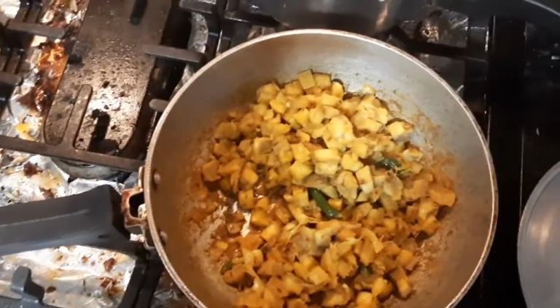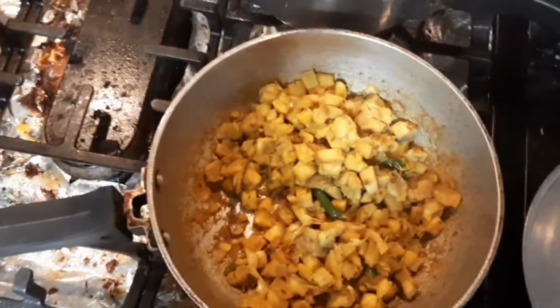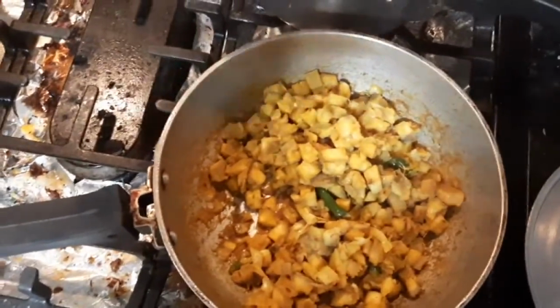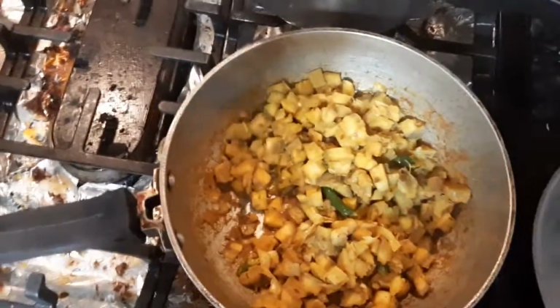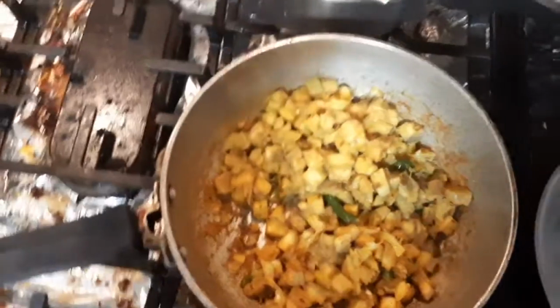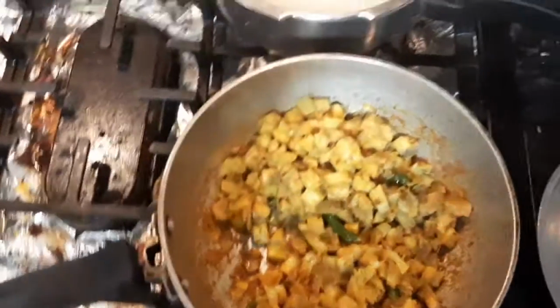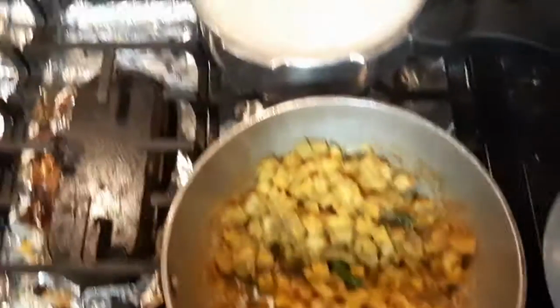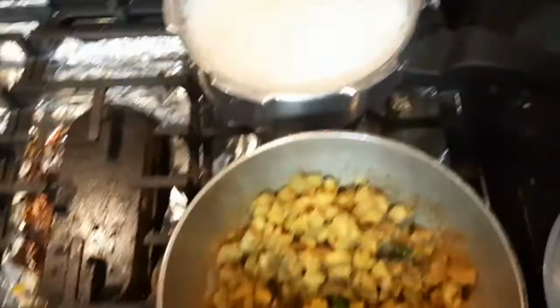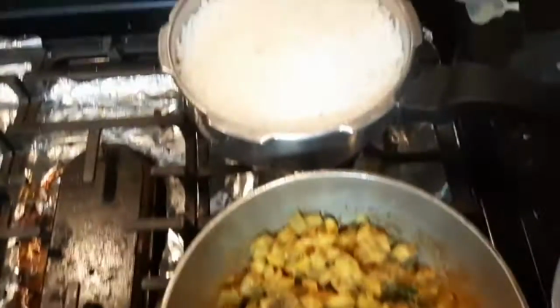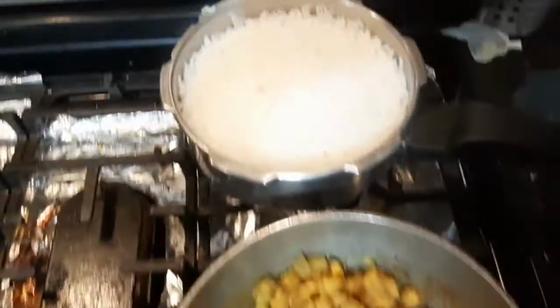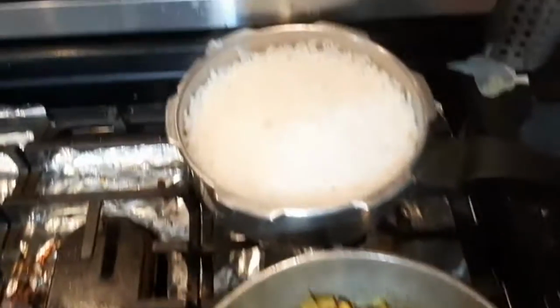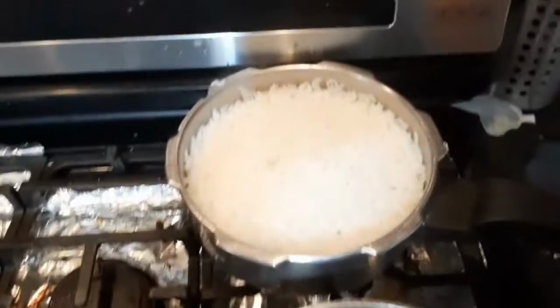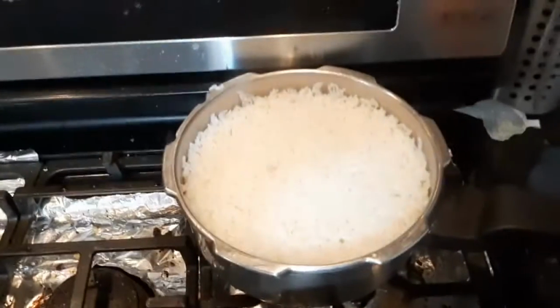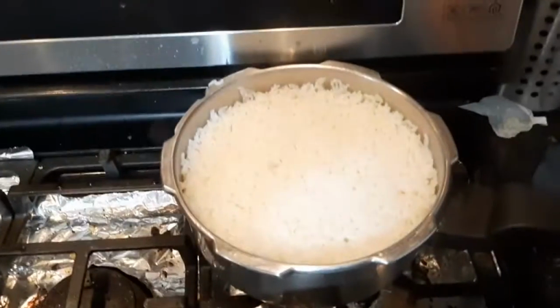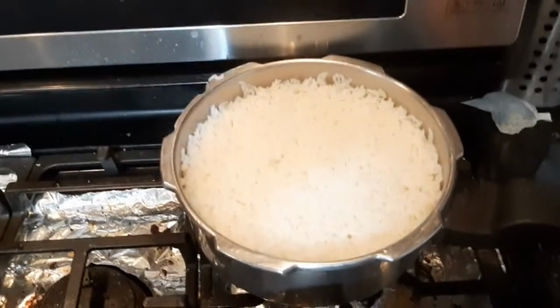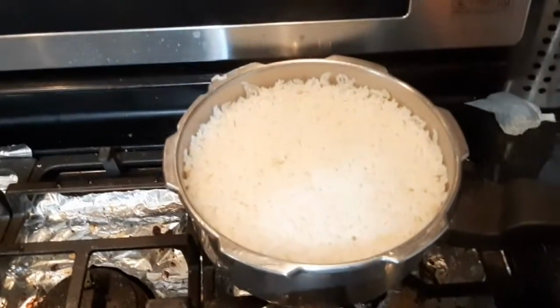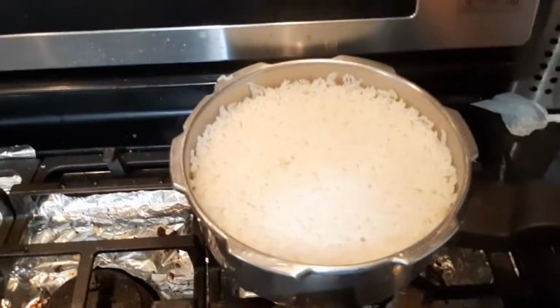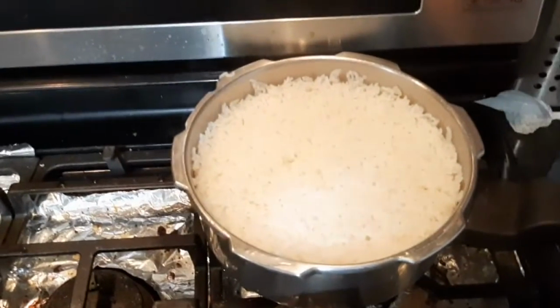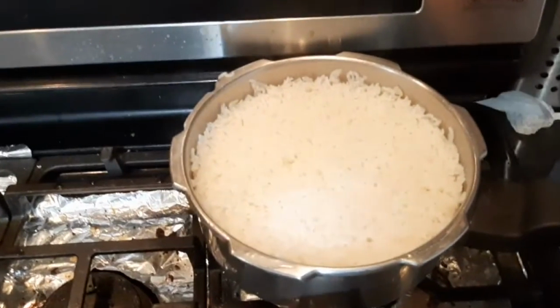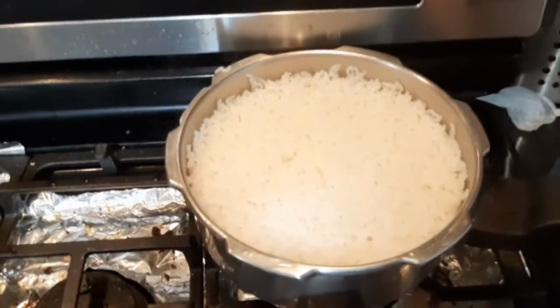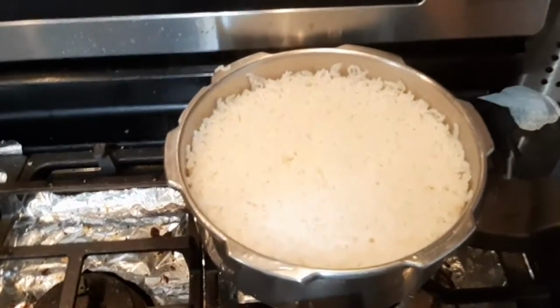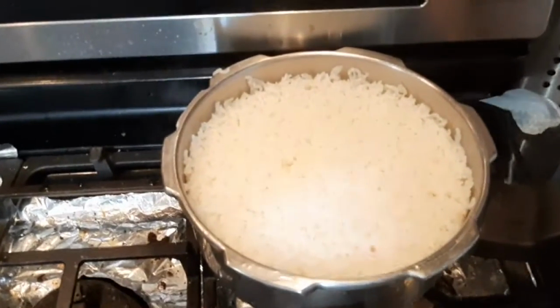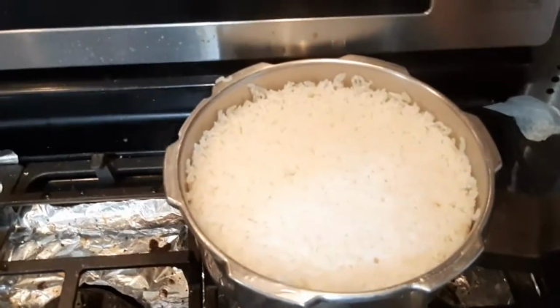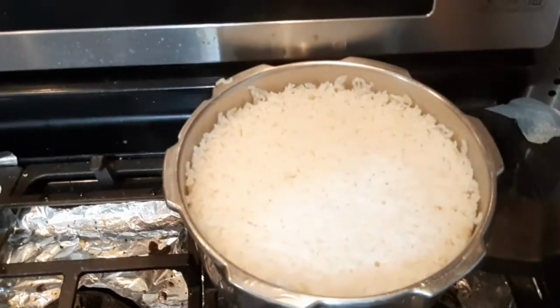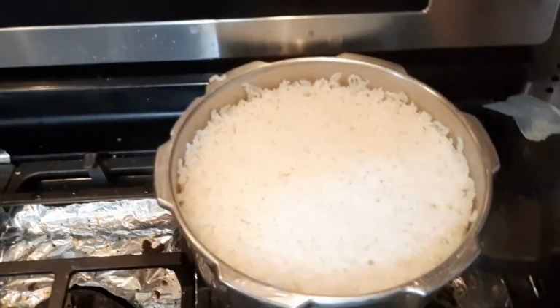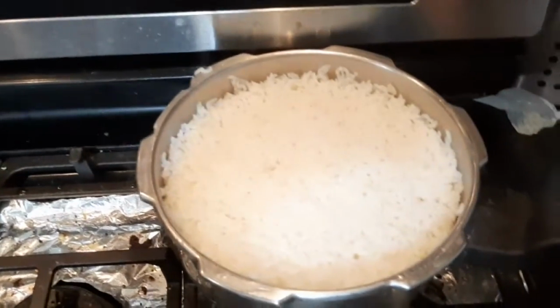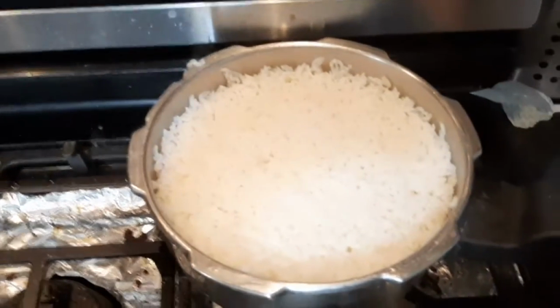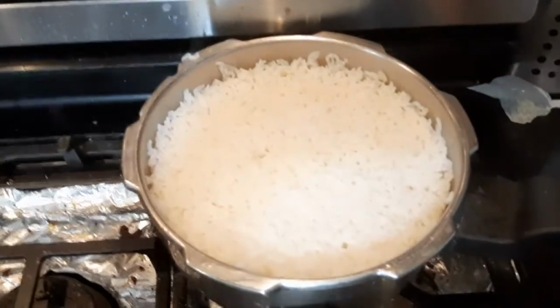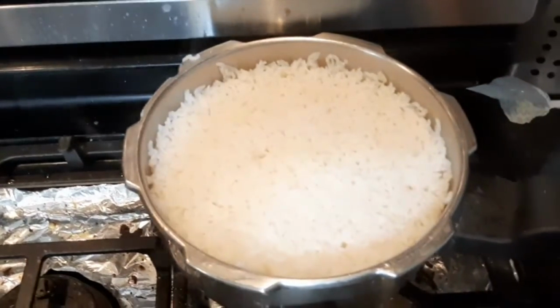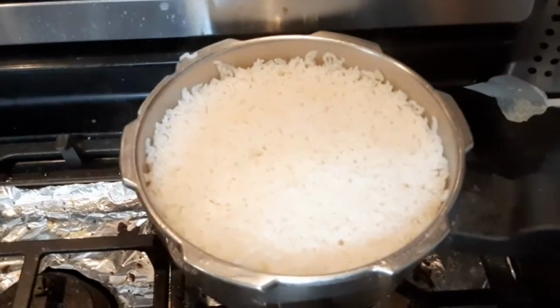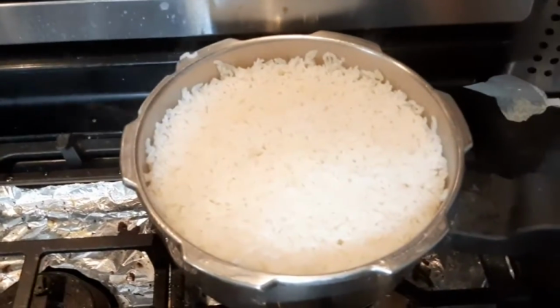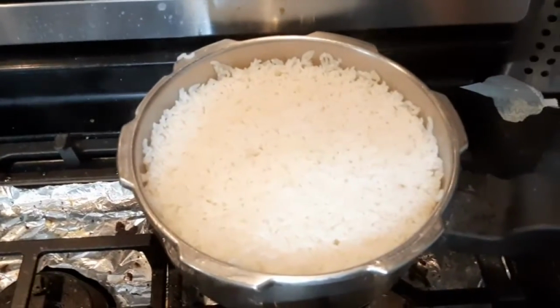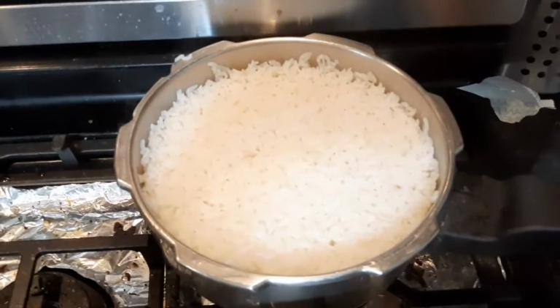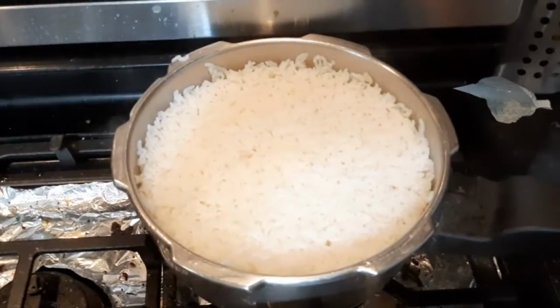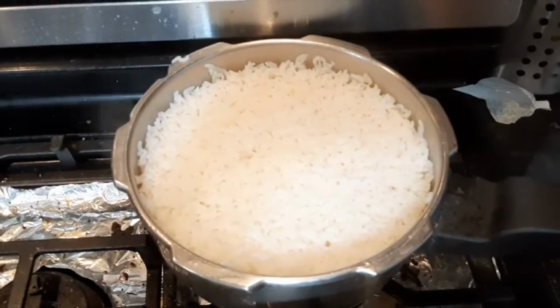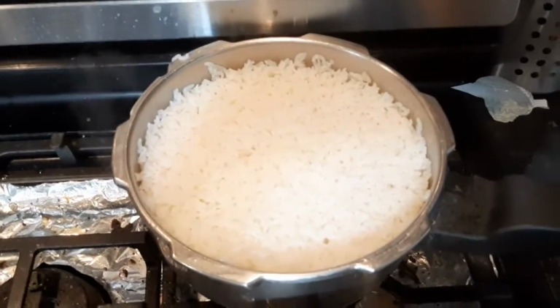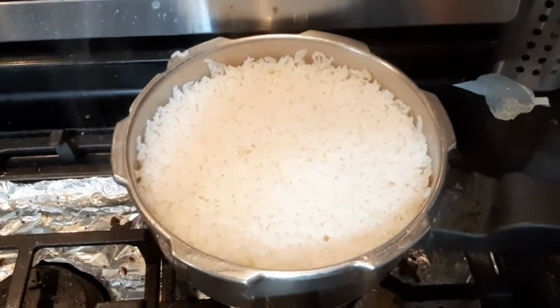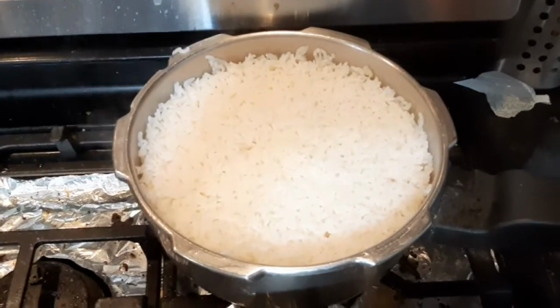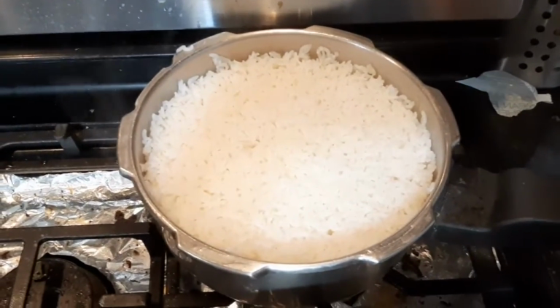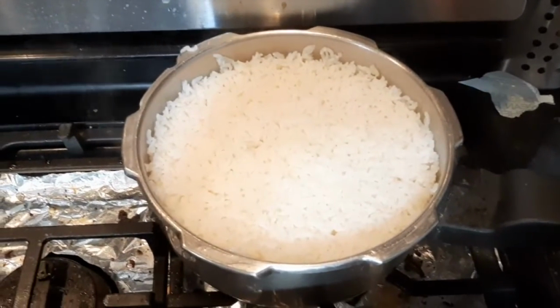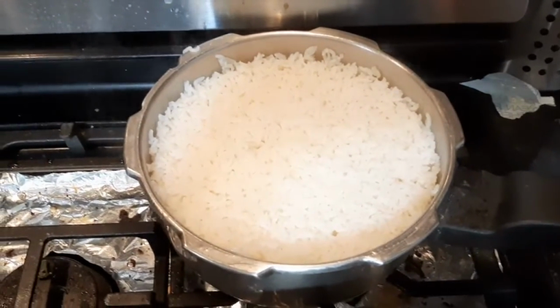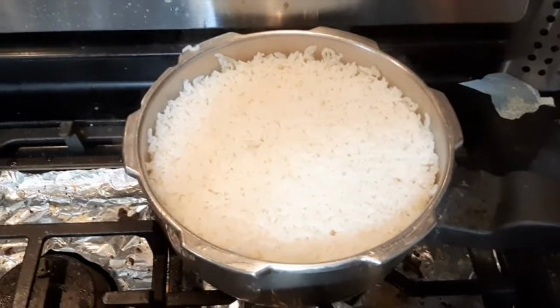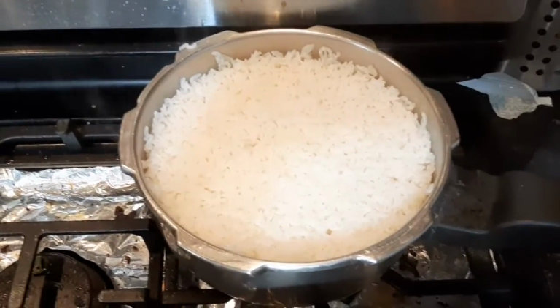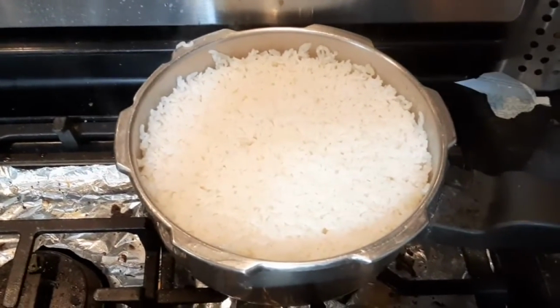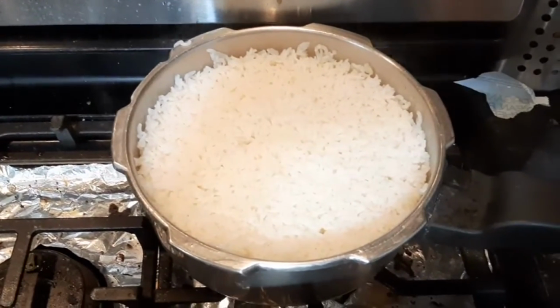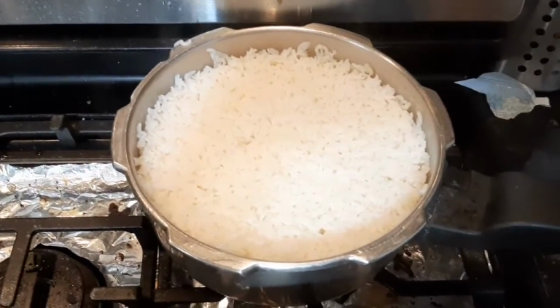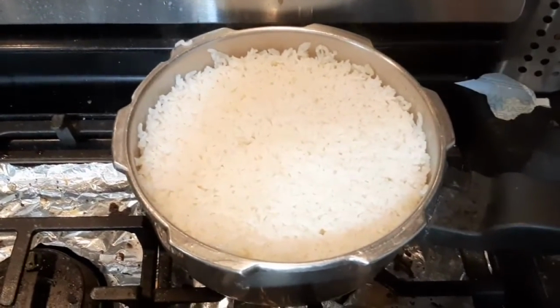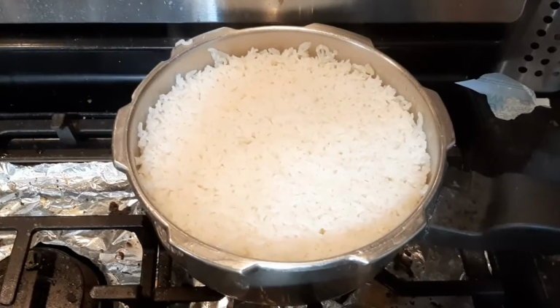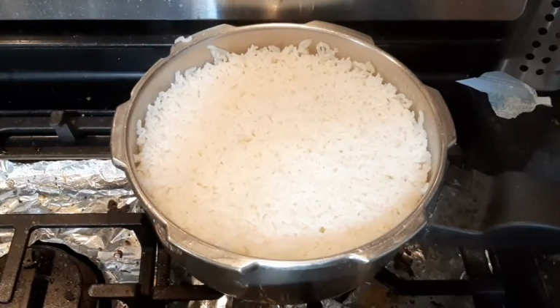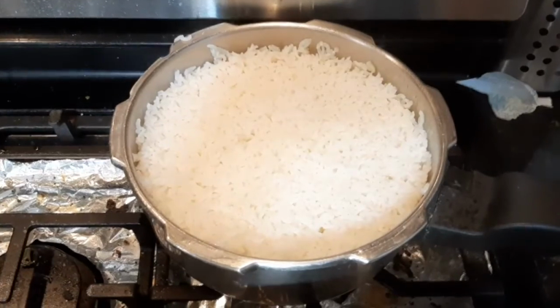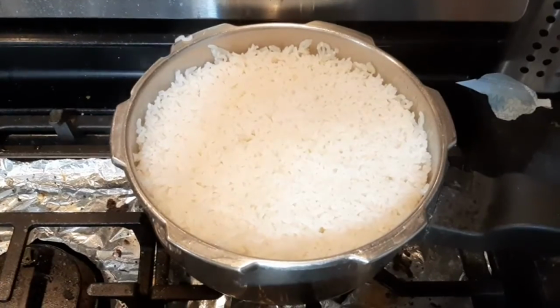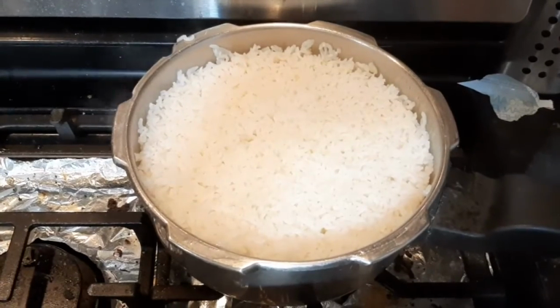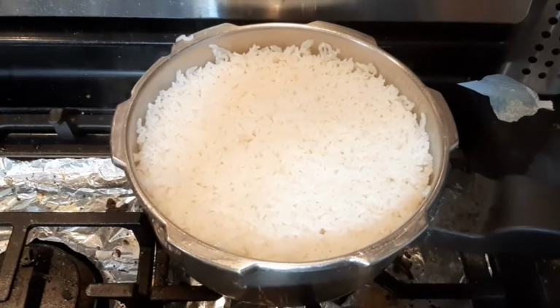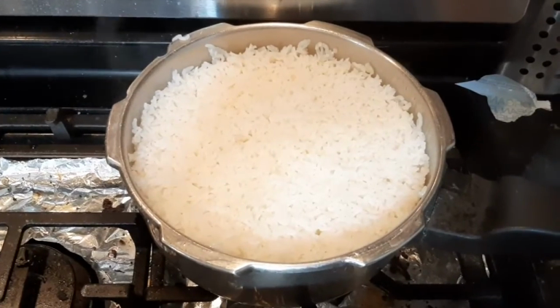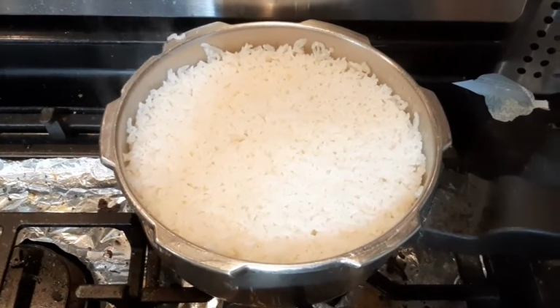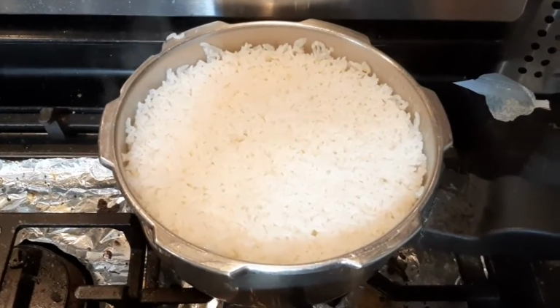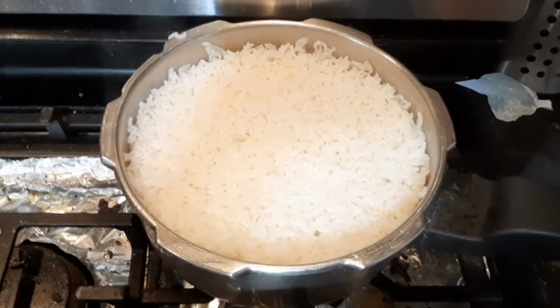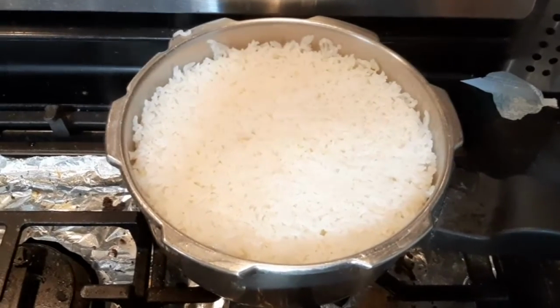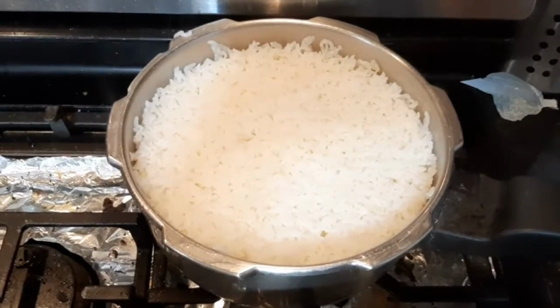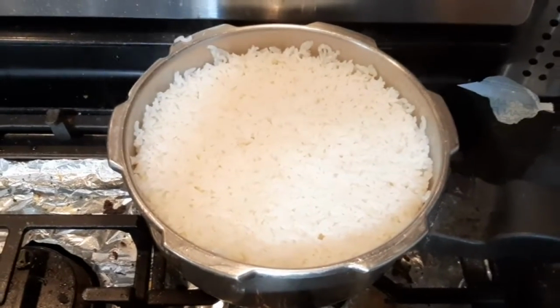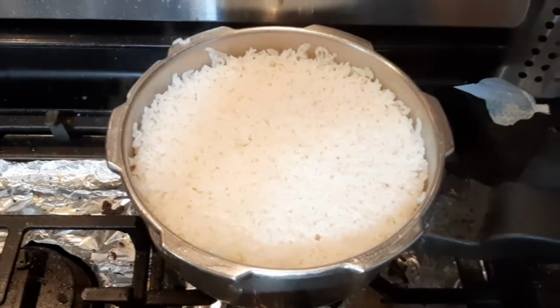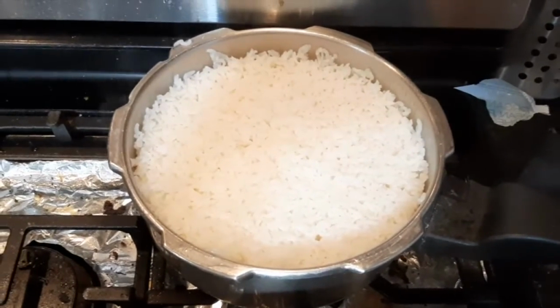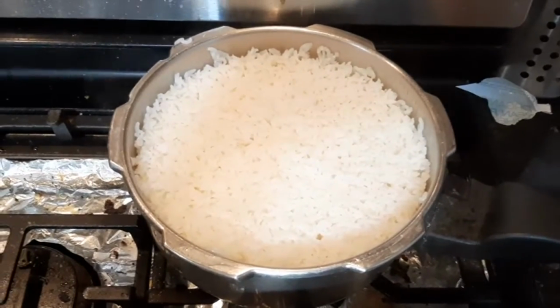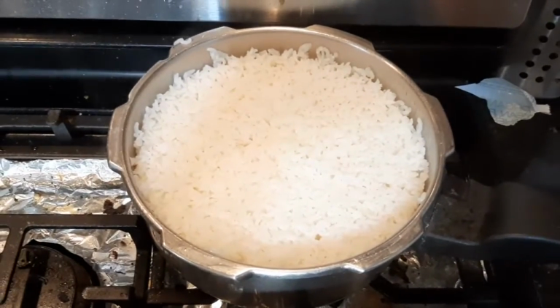Look at this — the rice is all ready. So now it's all about how we are going to plate it for a diabetic meal.